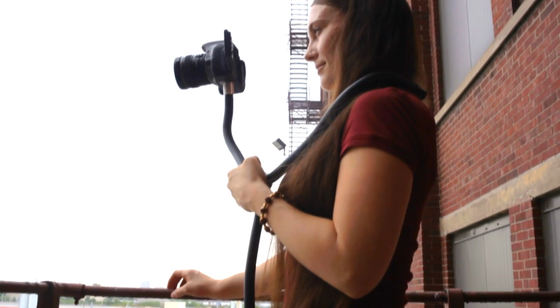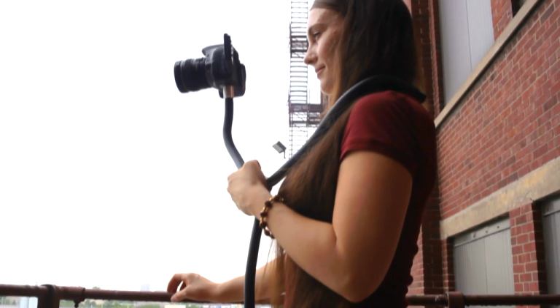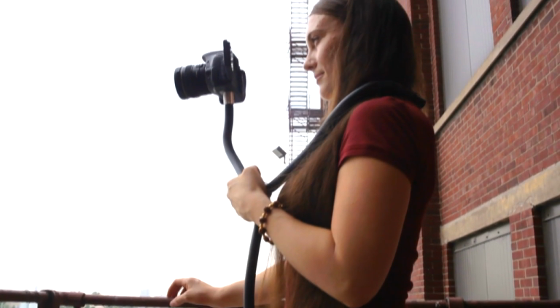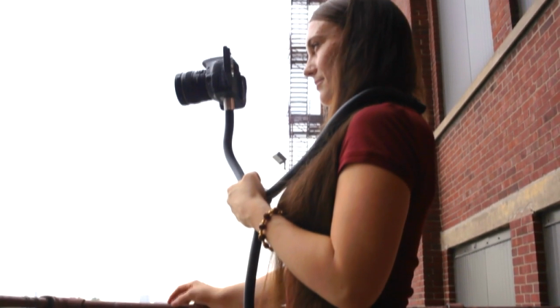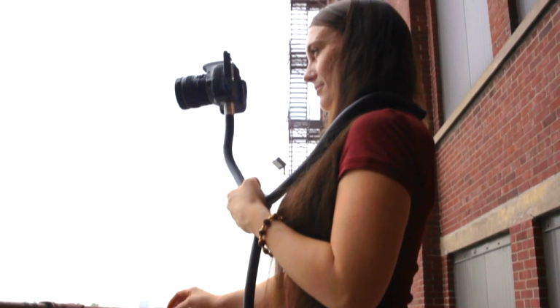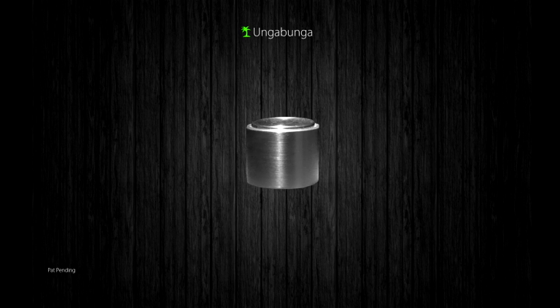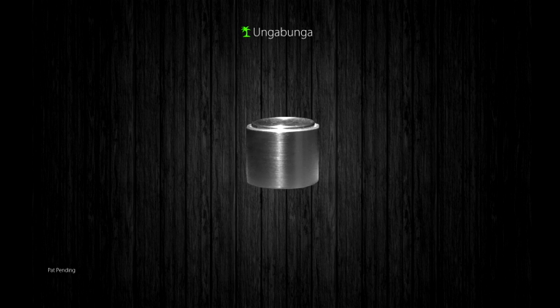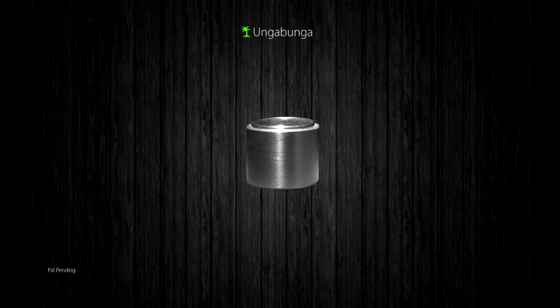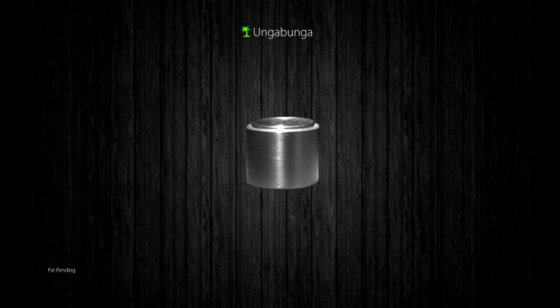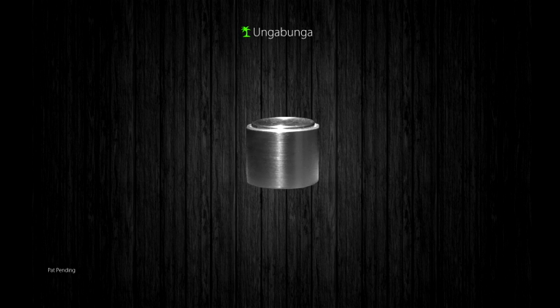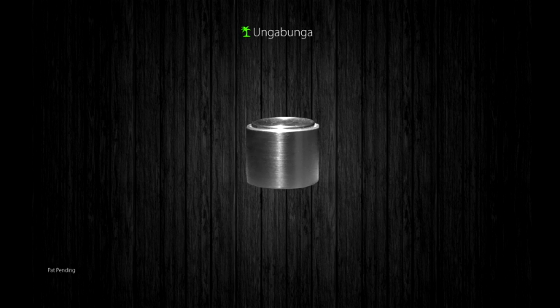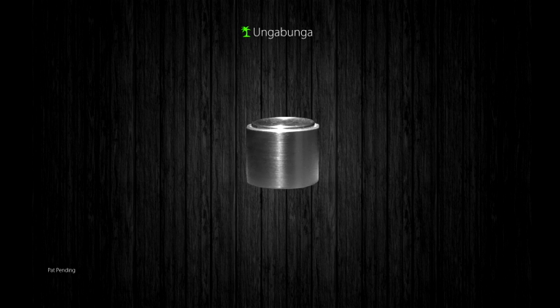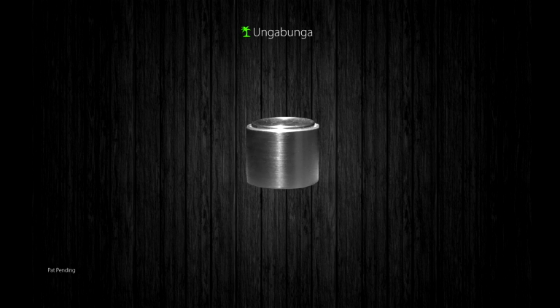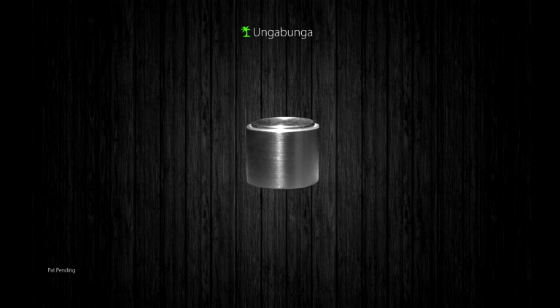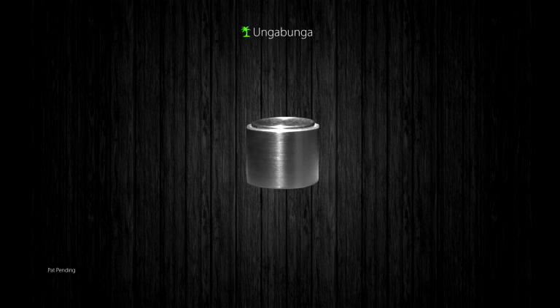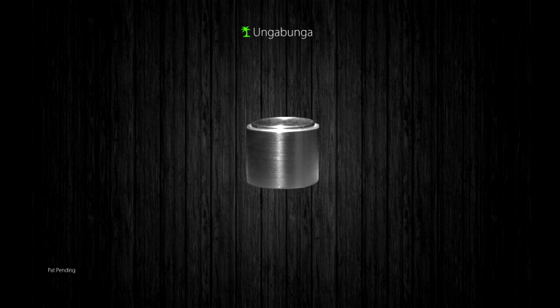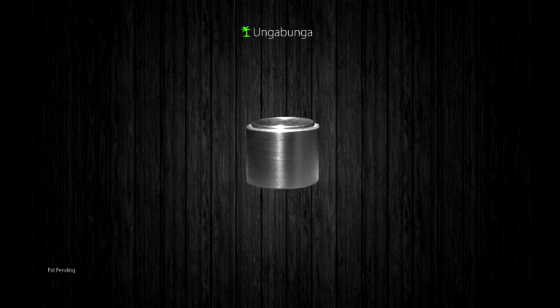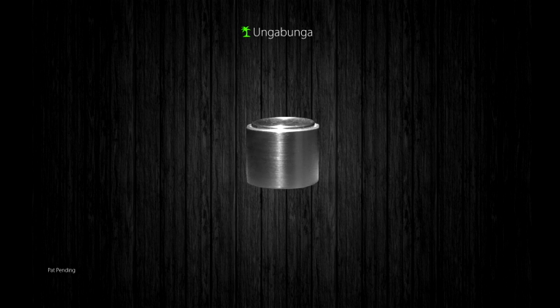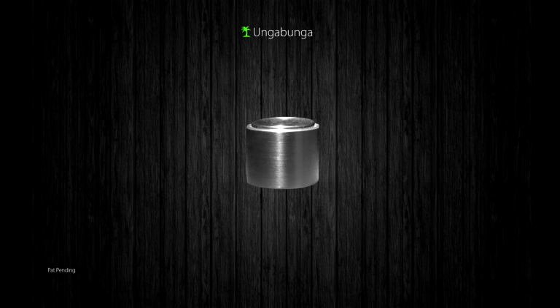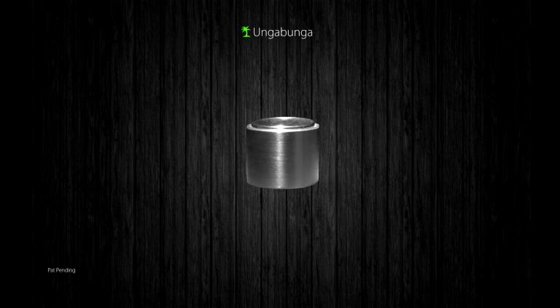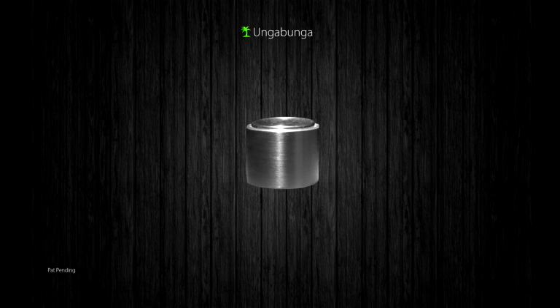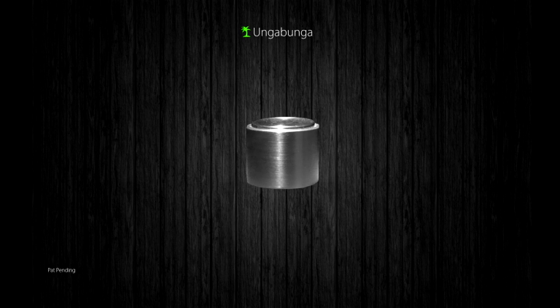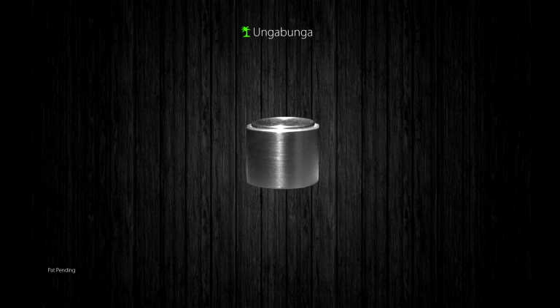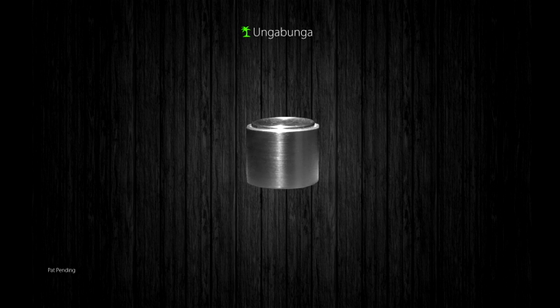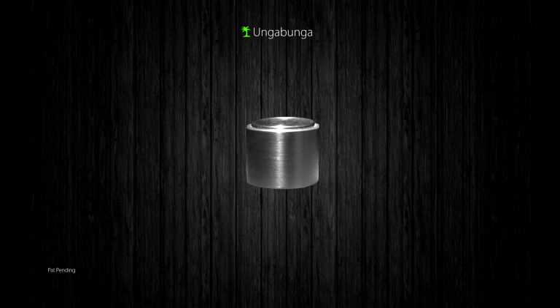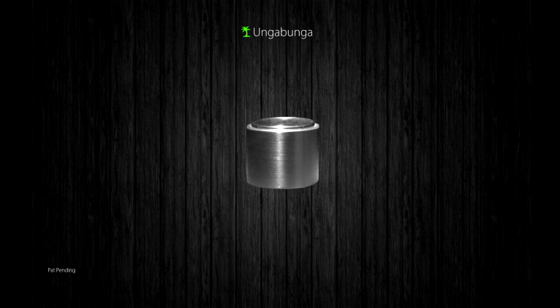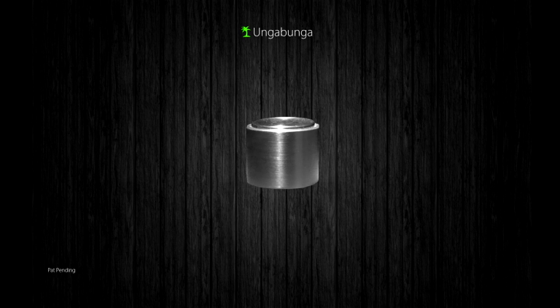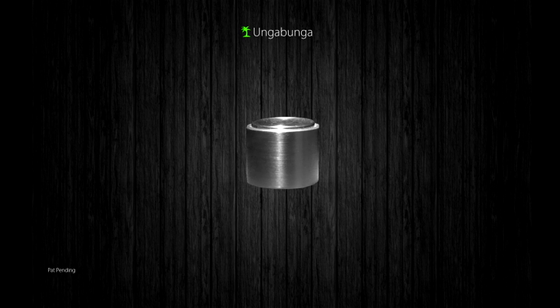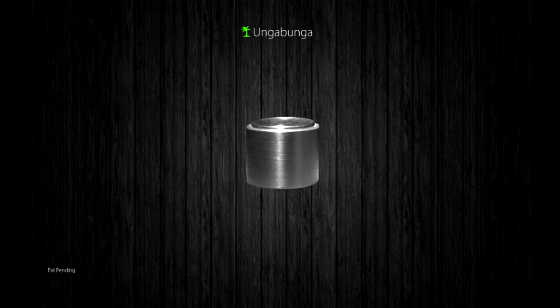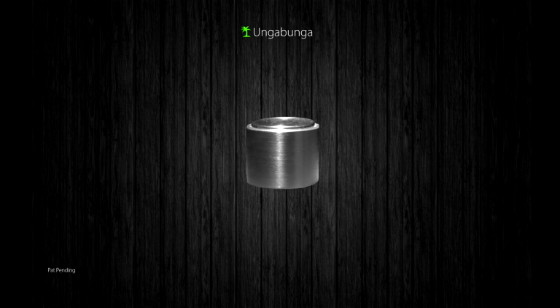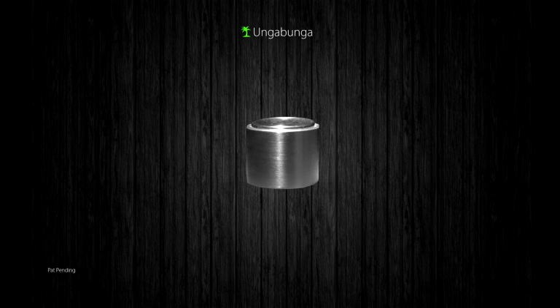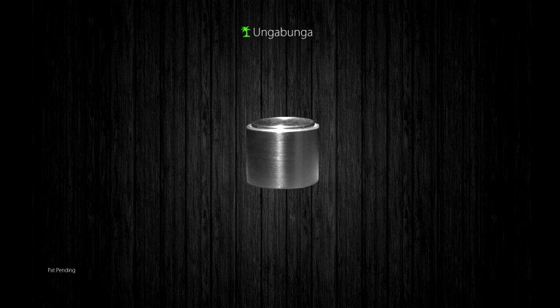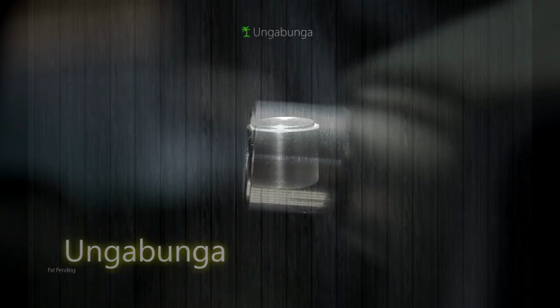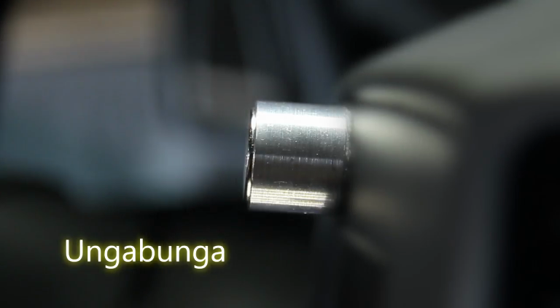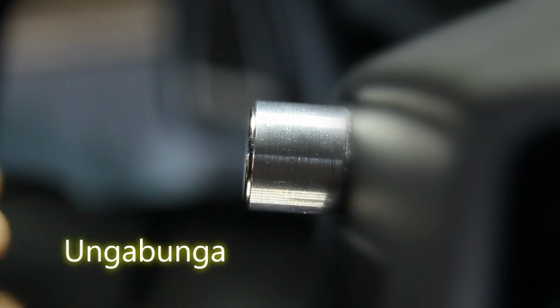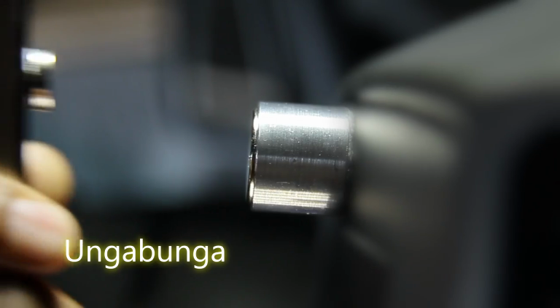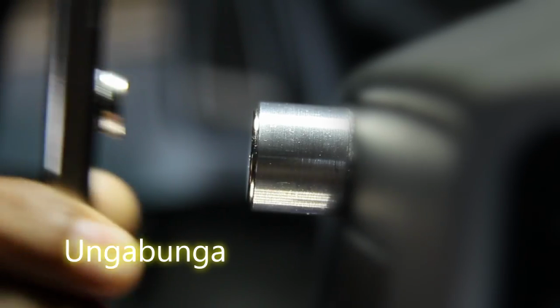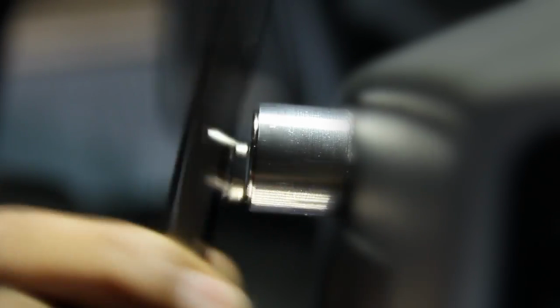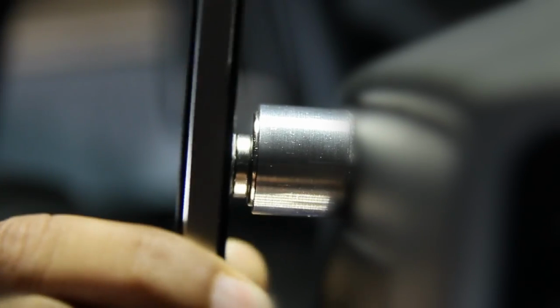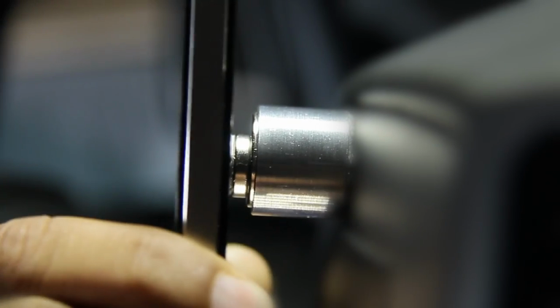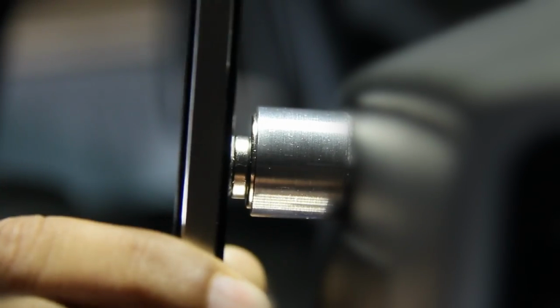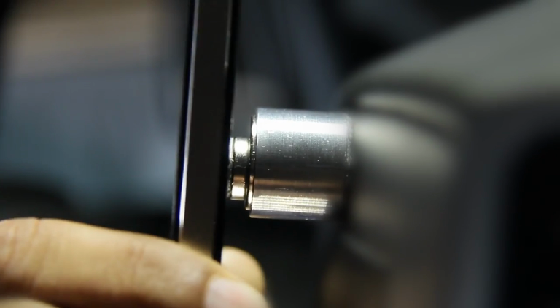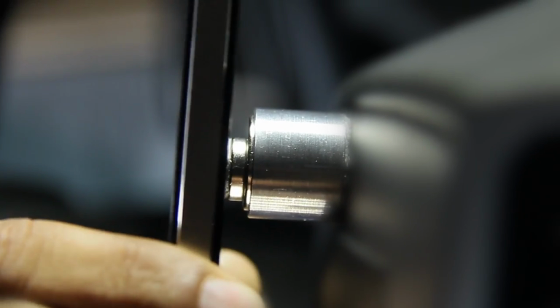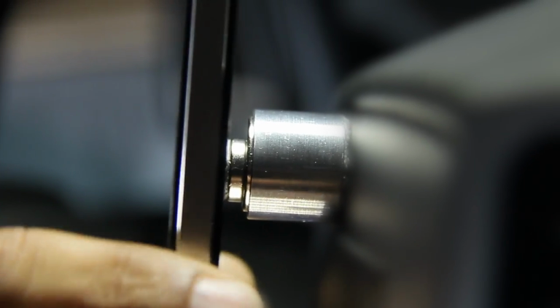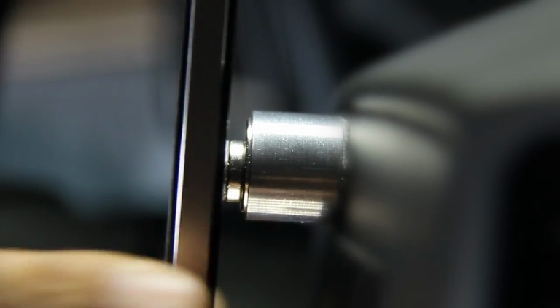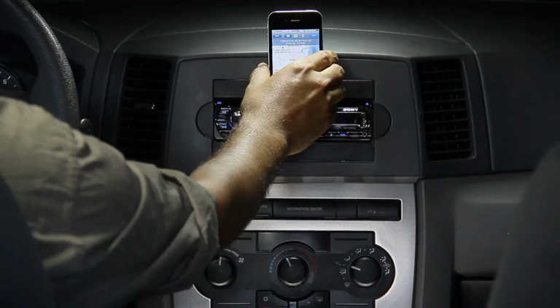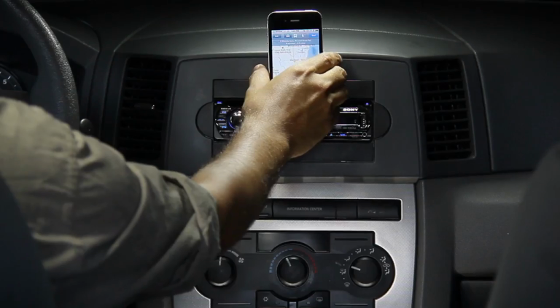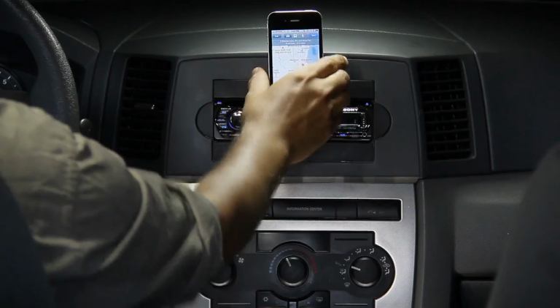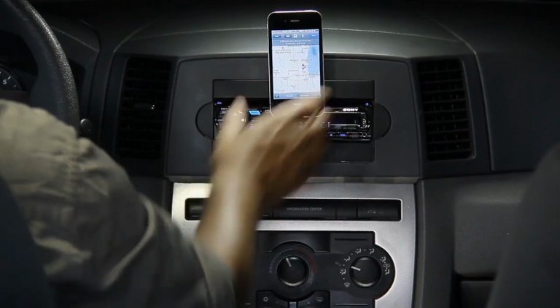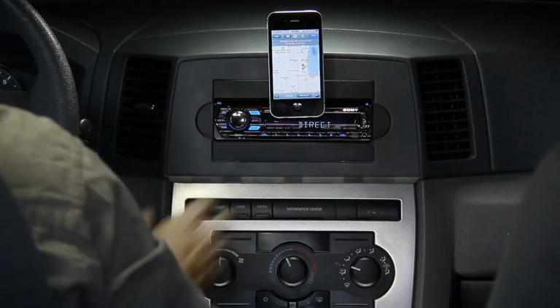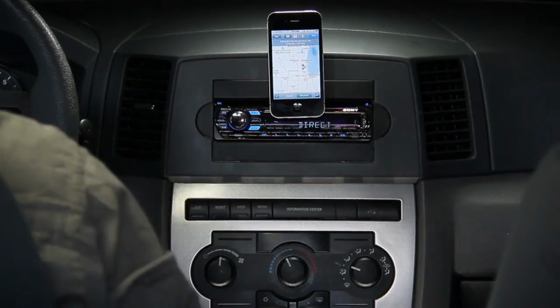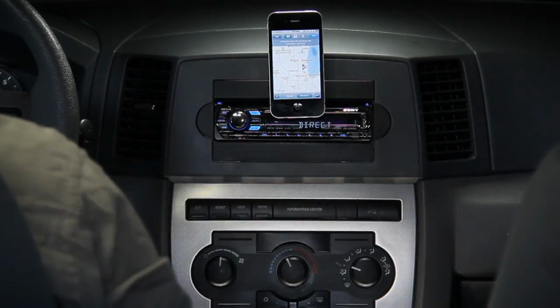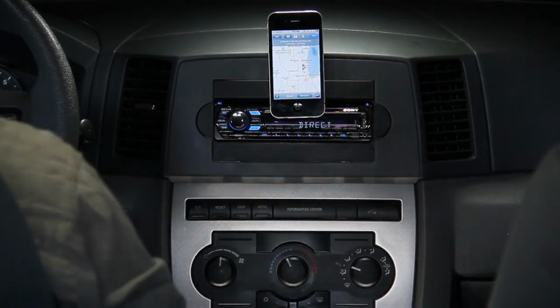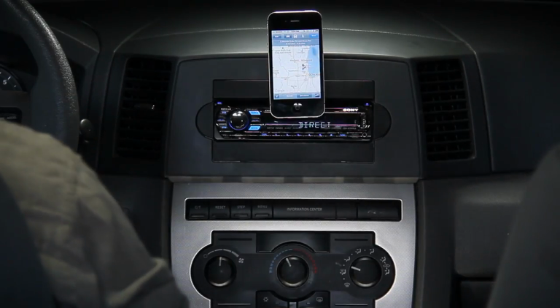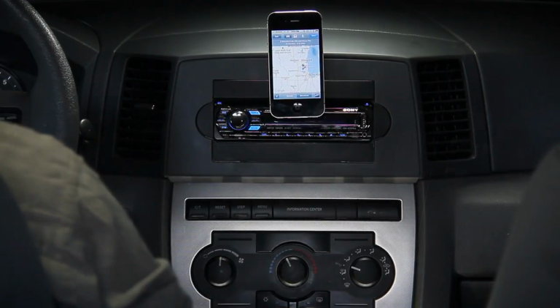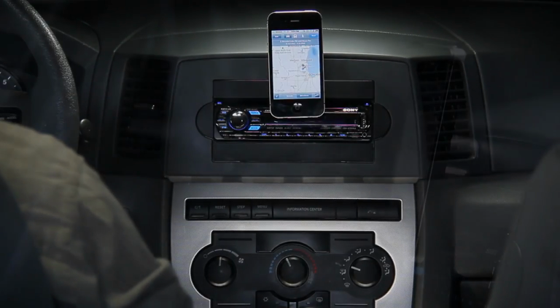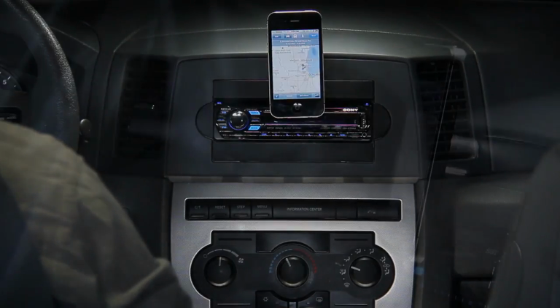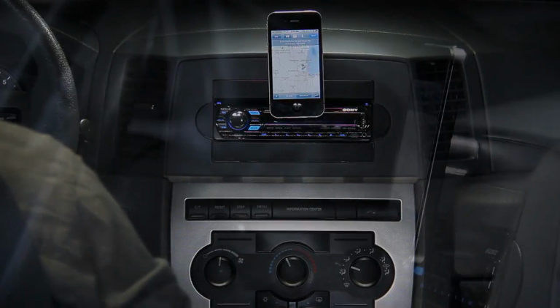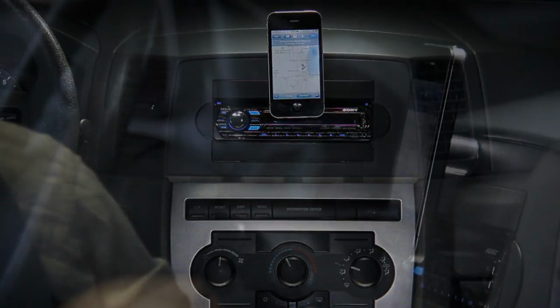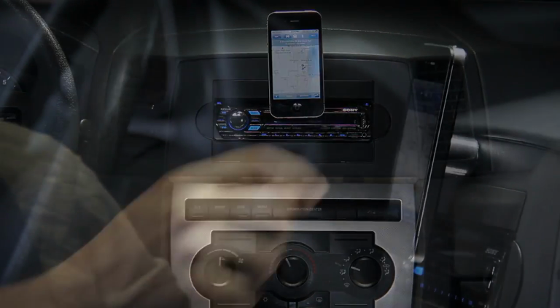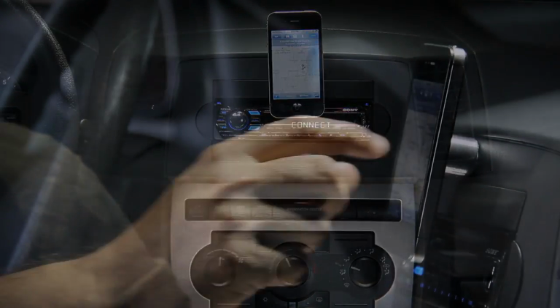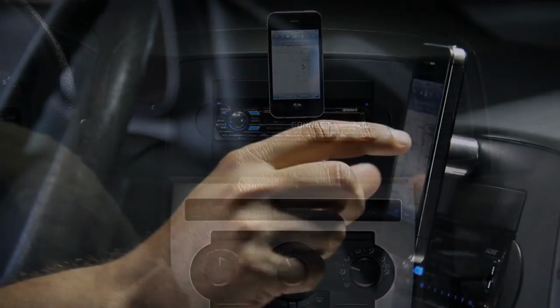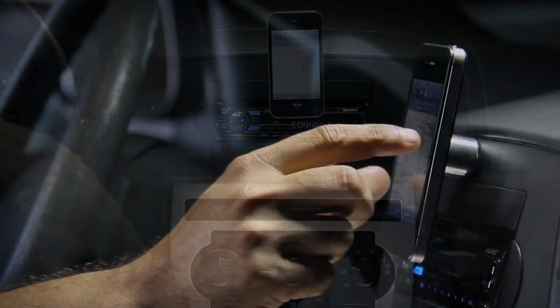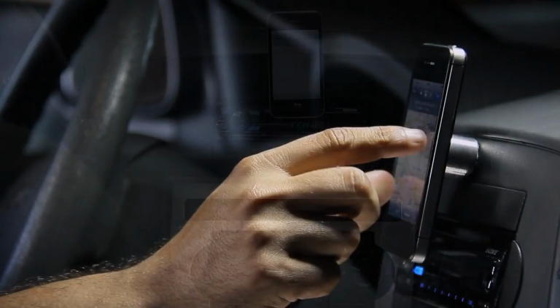The Angabunga is a sophisticated minimal mount that sets anywhere using 3M high impact resistant tape.